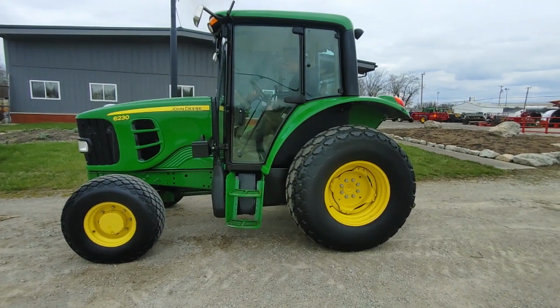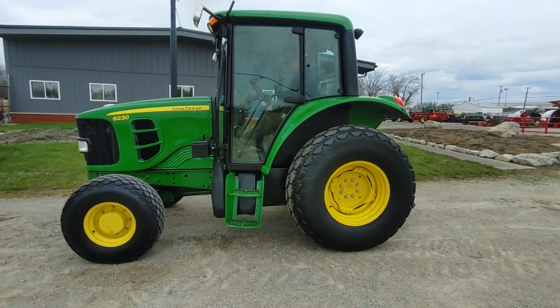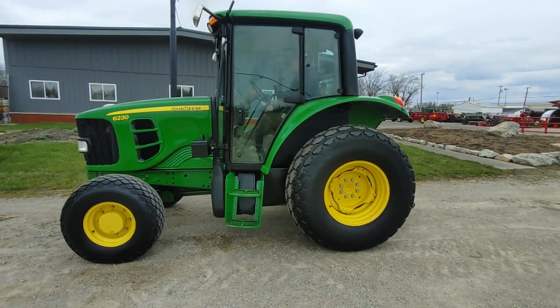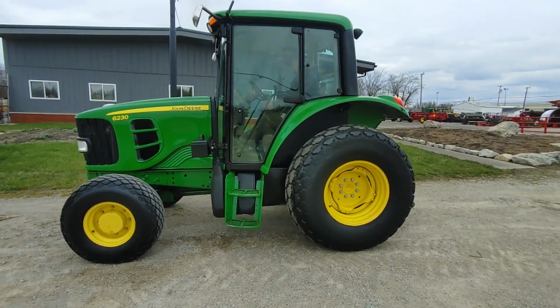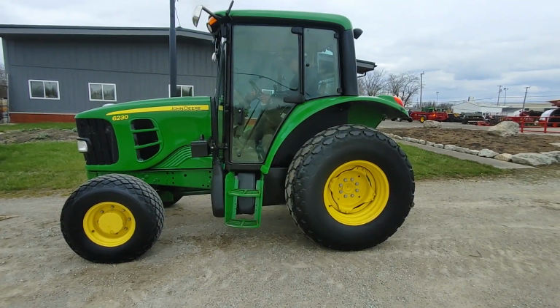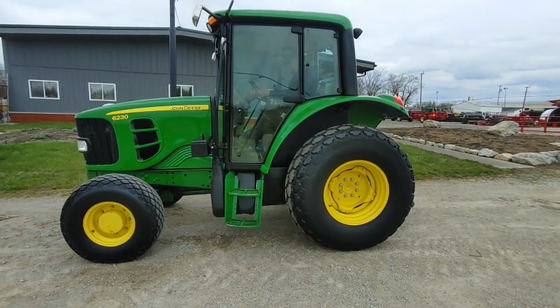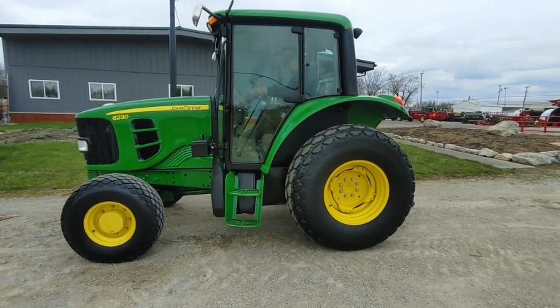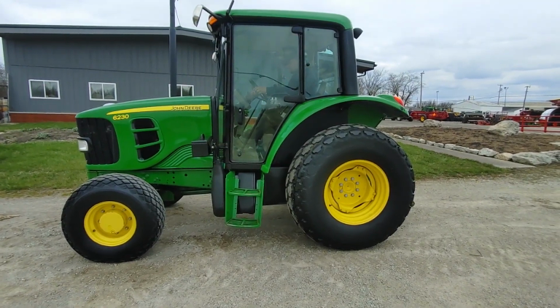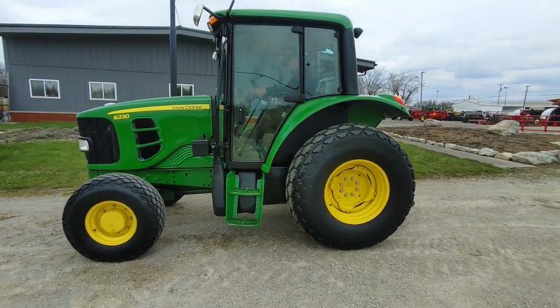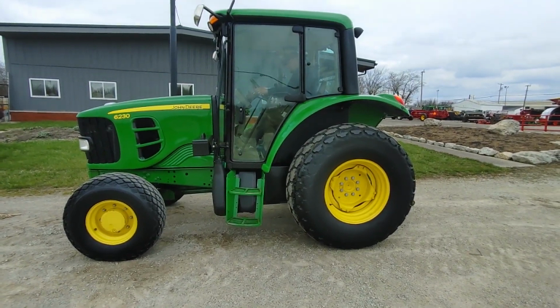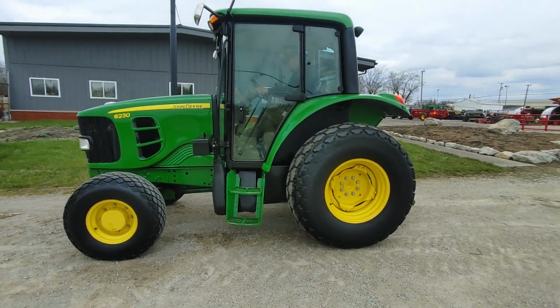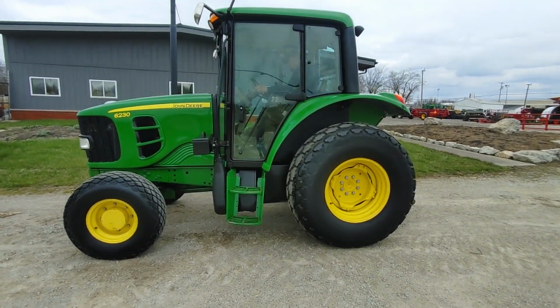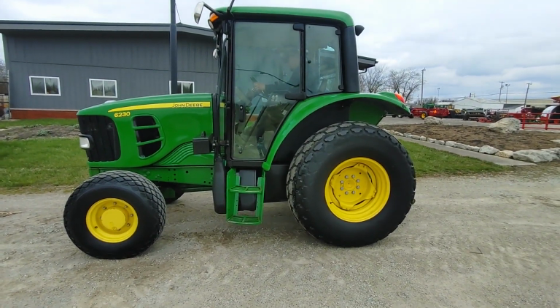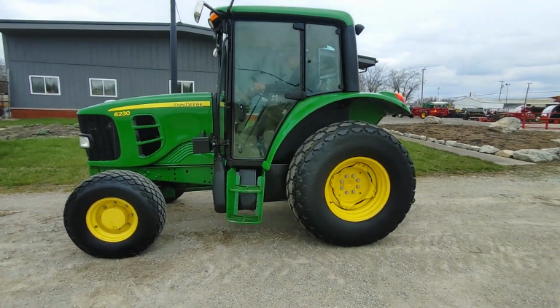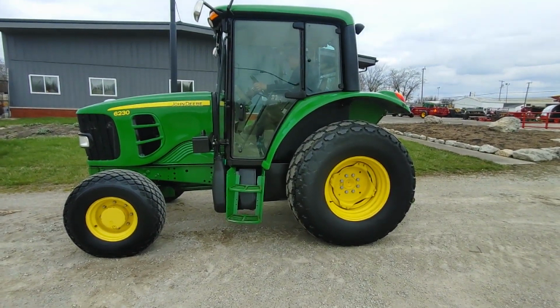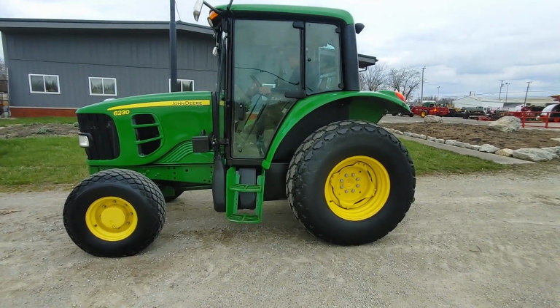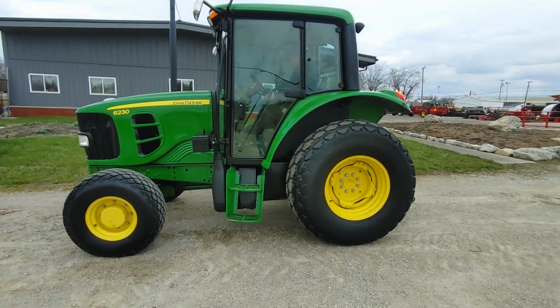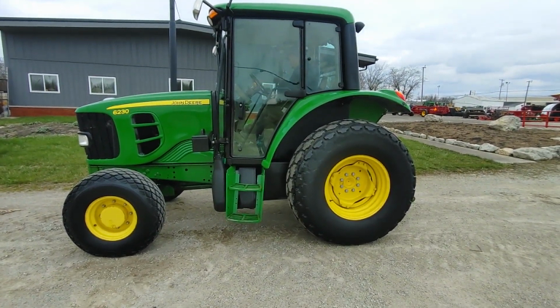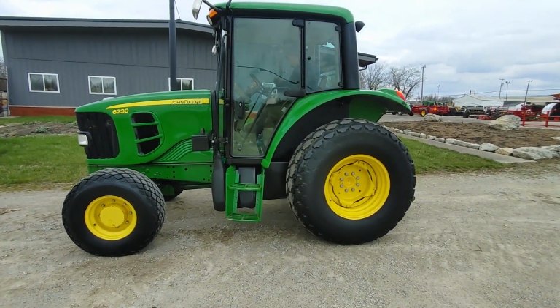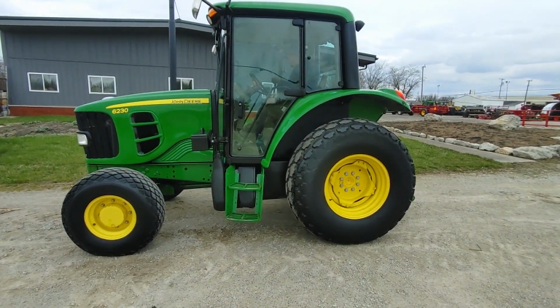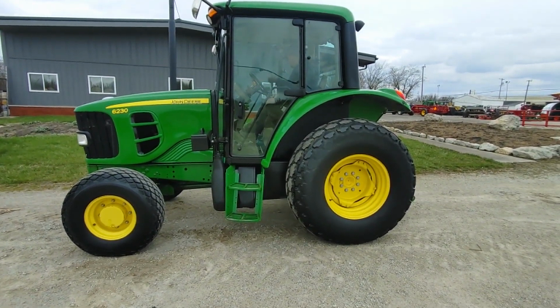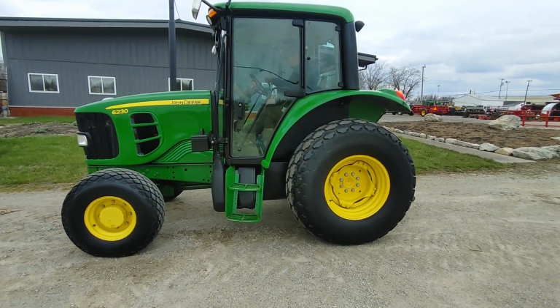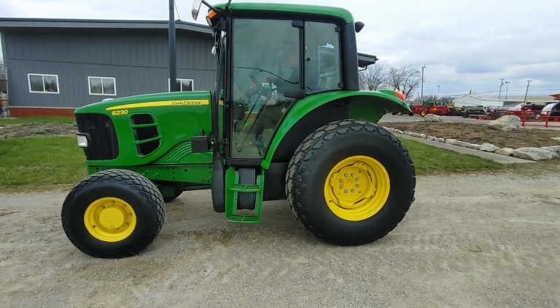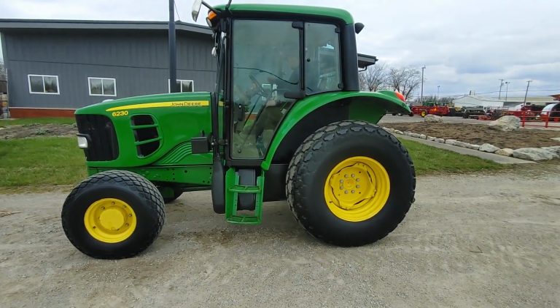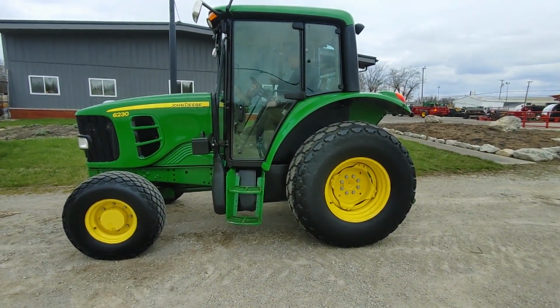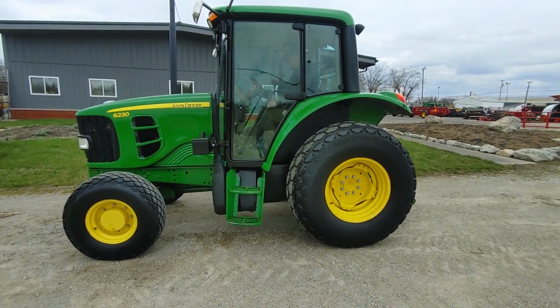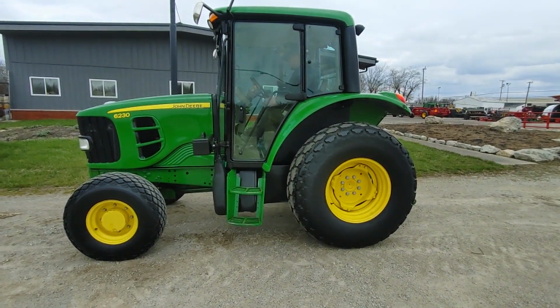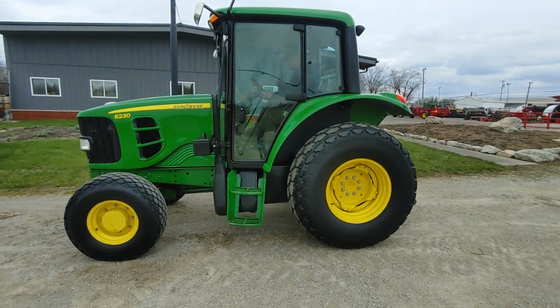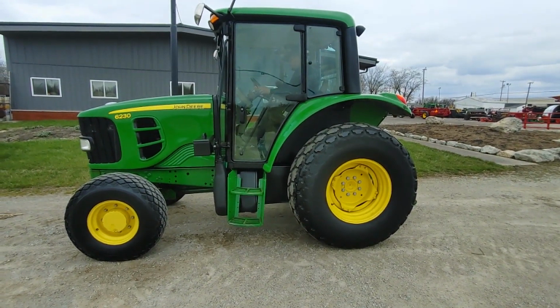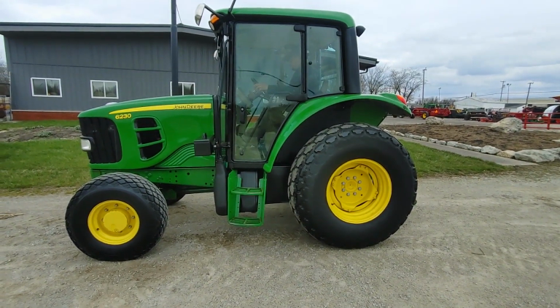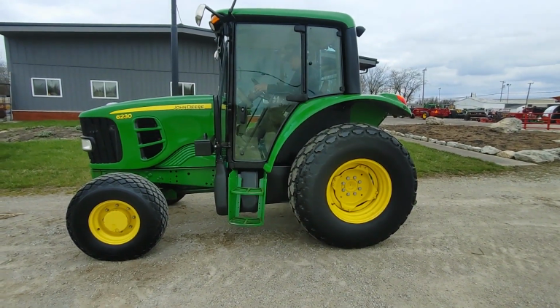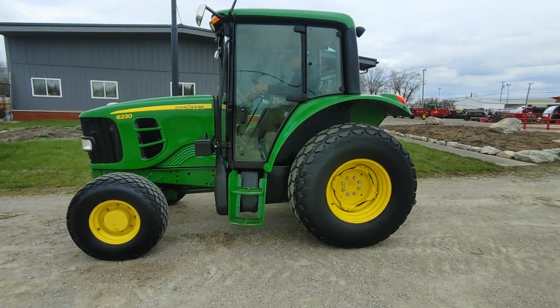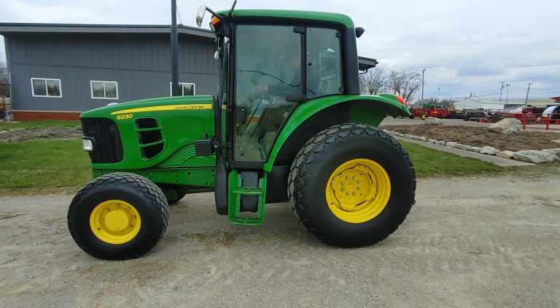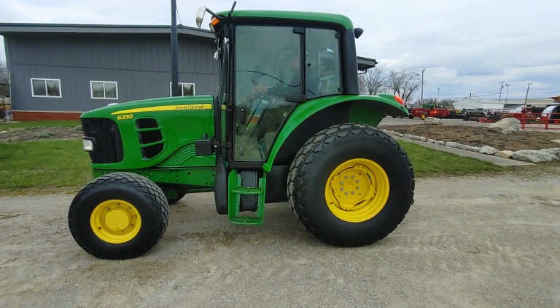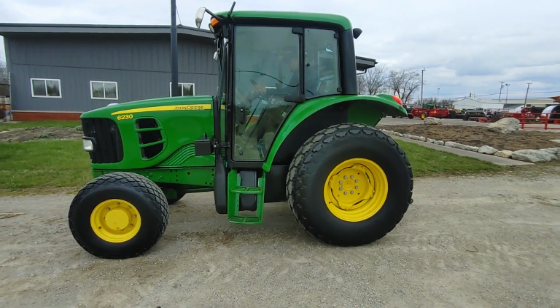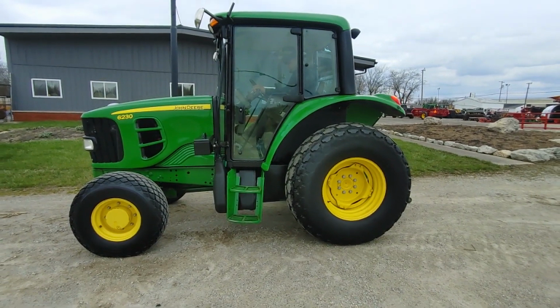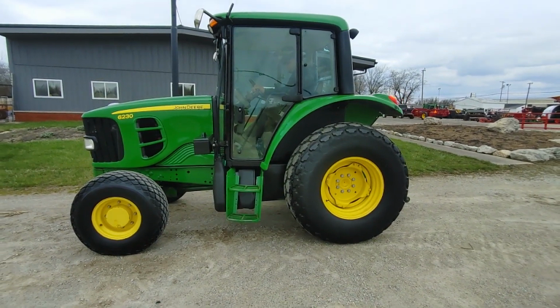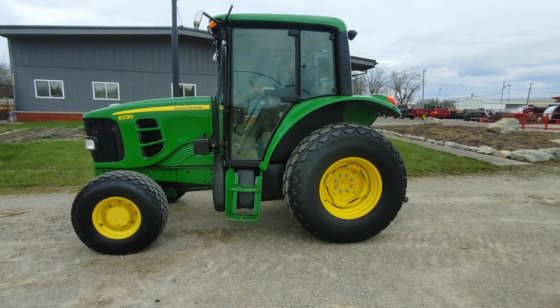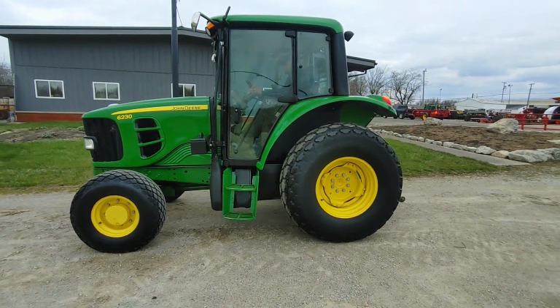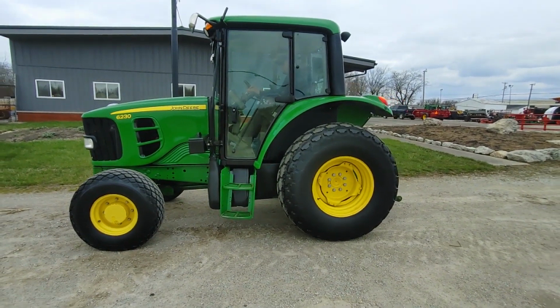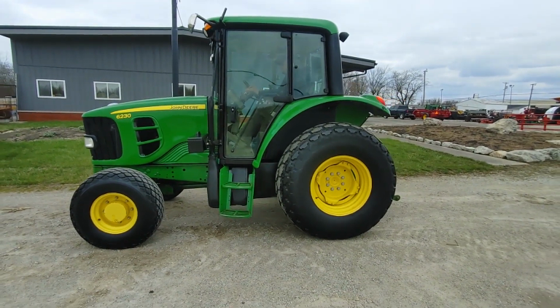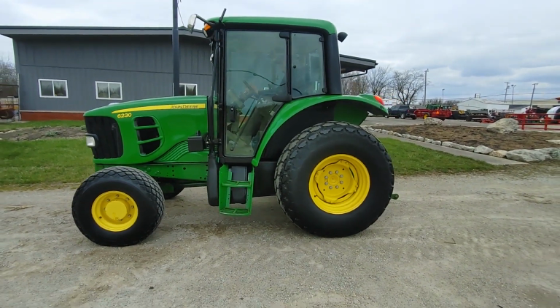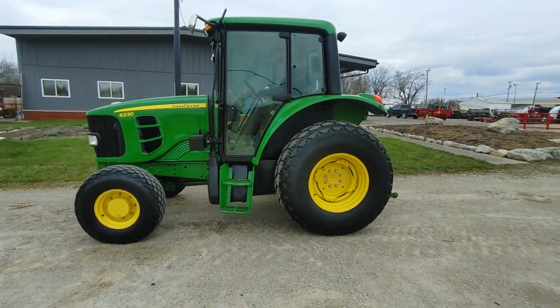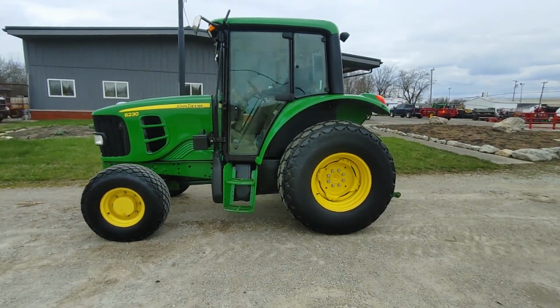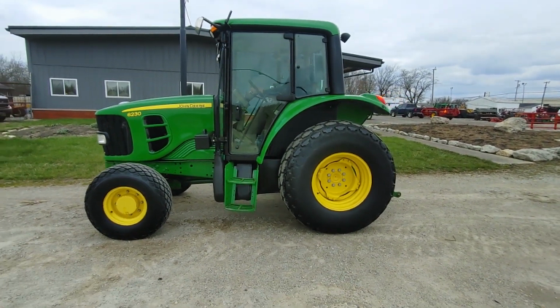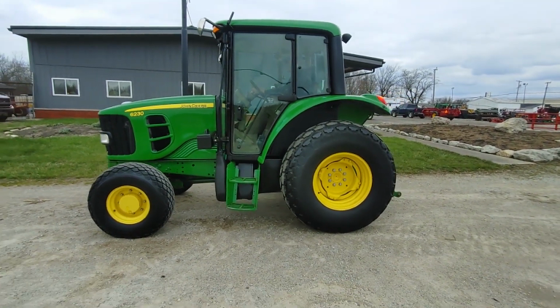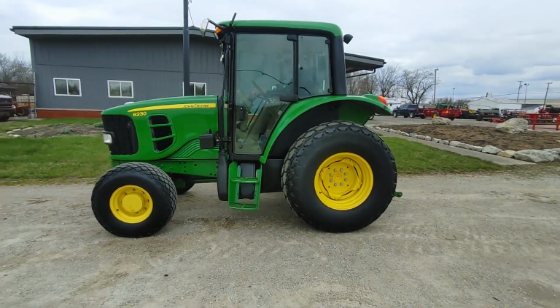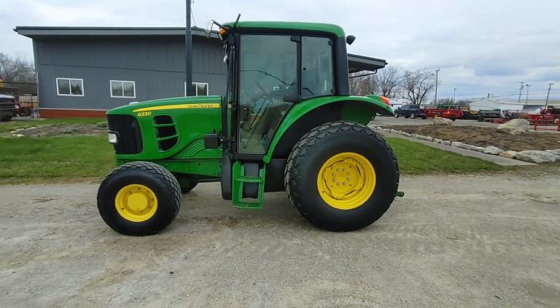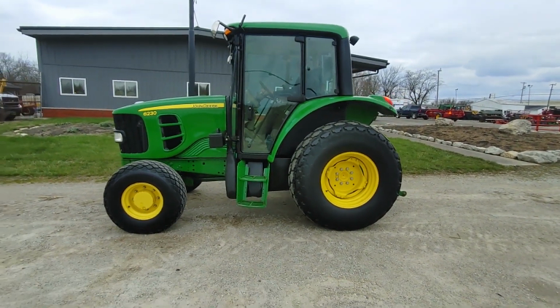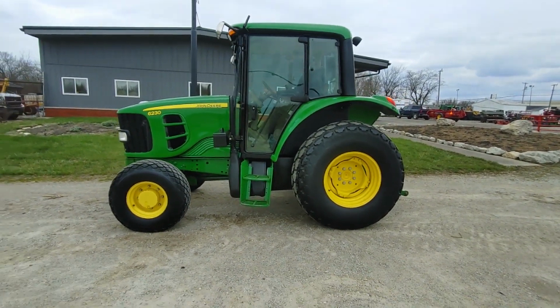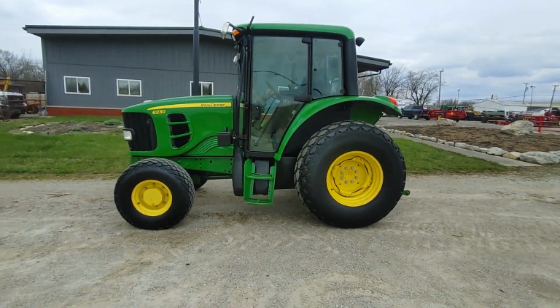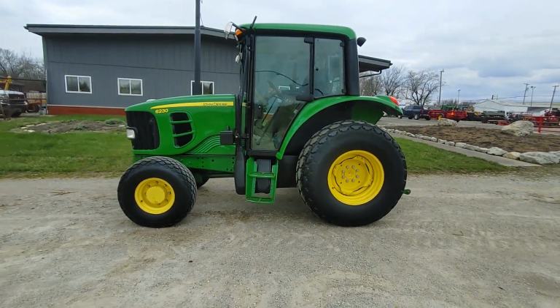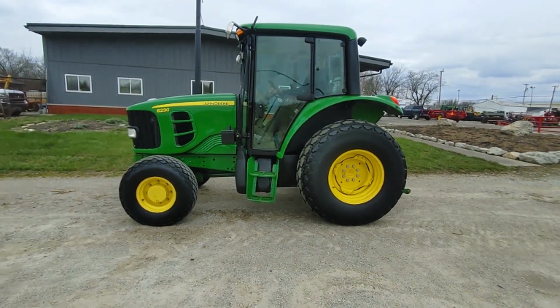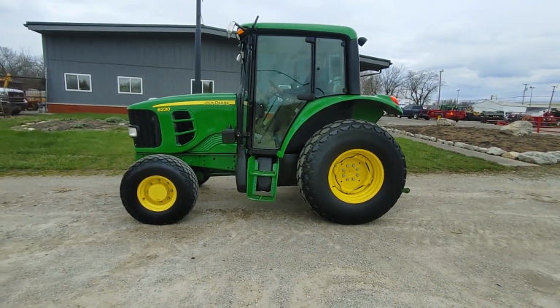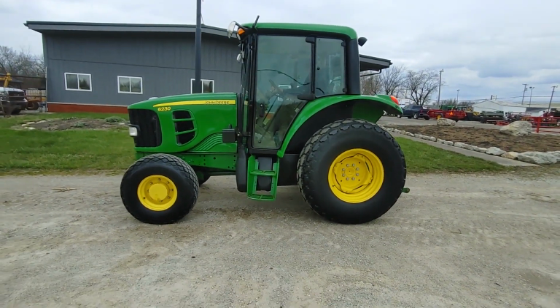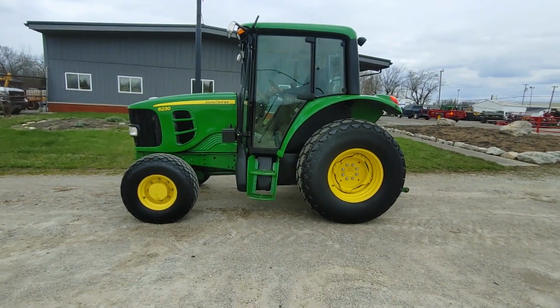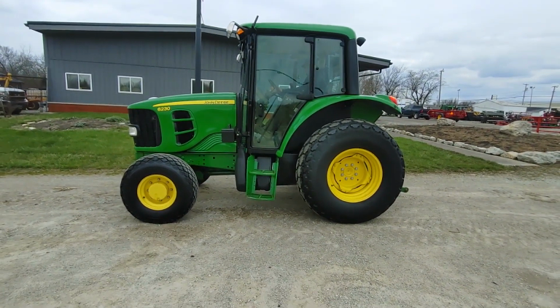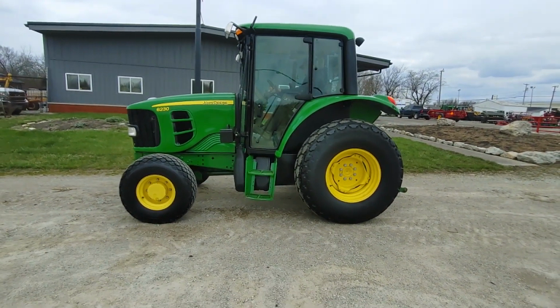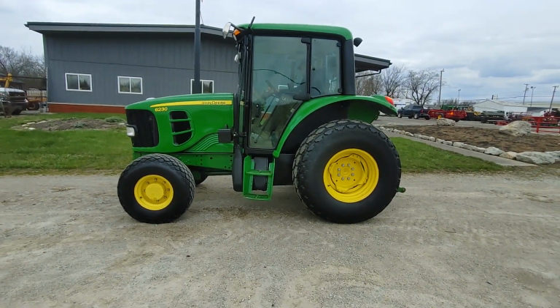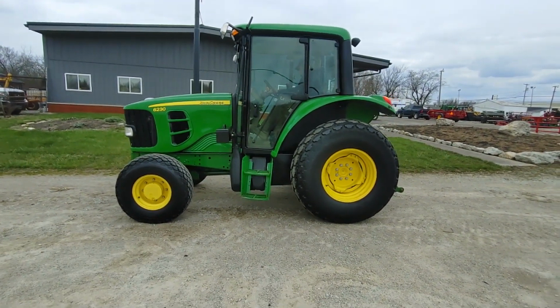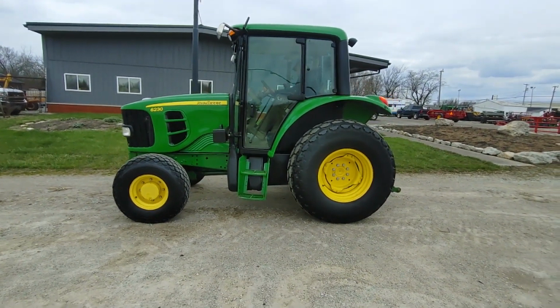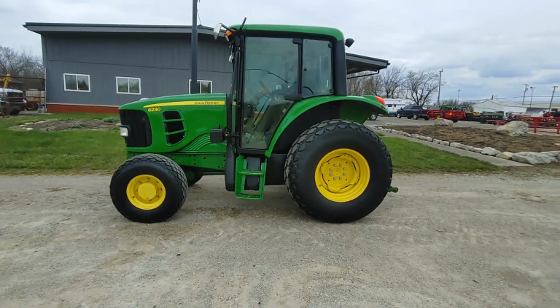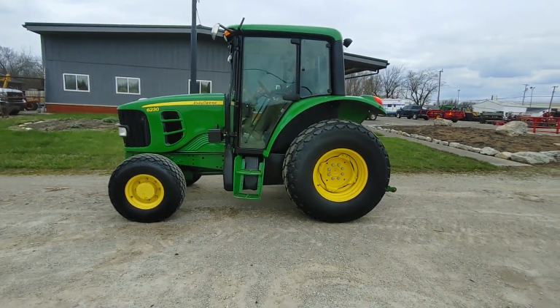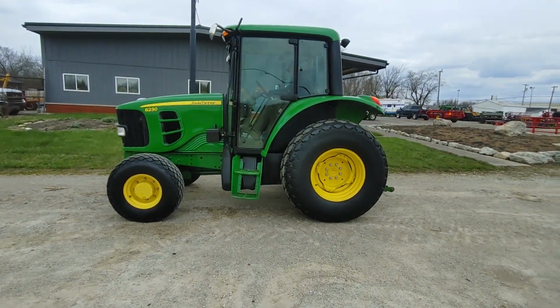Alright guys, we're showing you a John Deere 6230 front wheel assist tractor here. This tractor's got 5,740 hours on it.